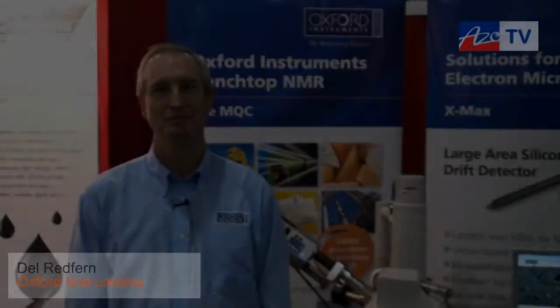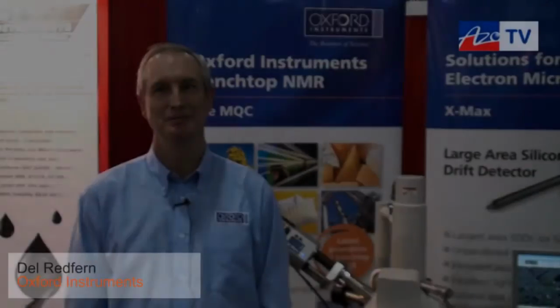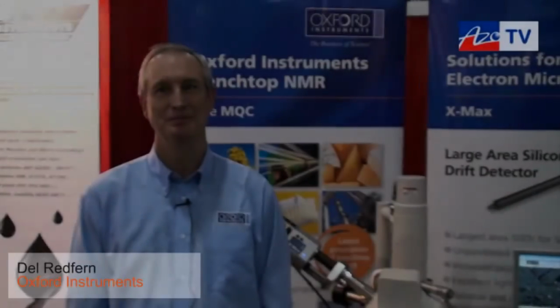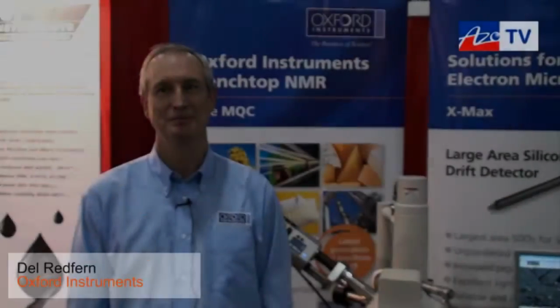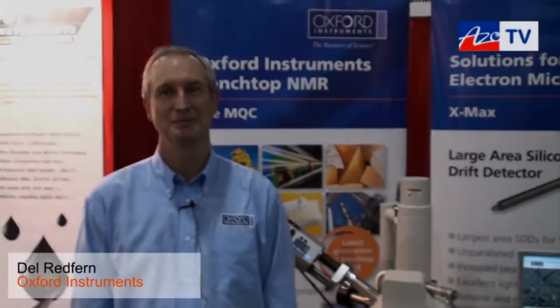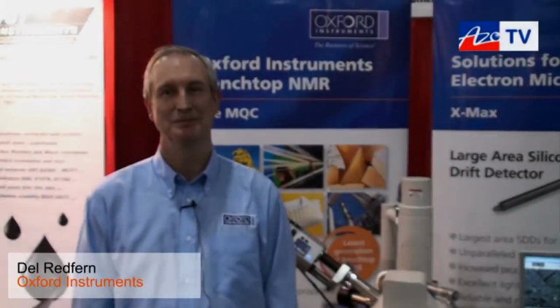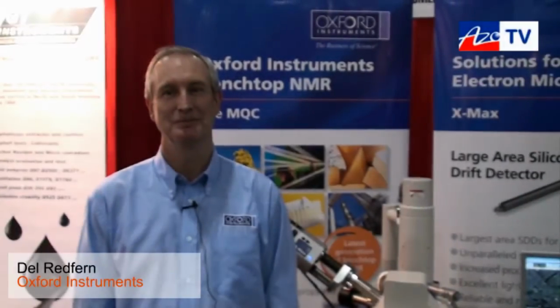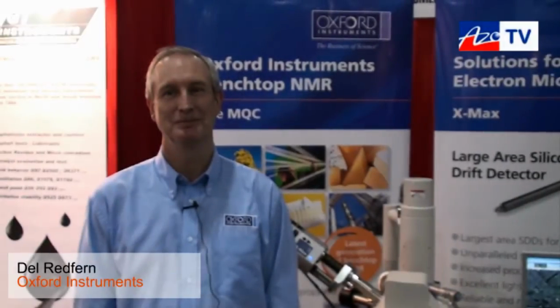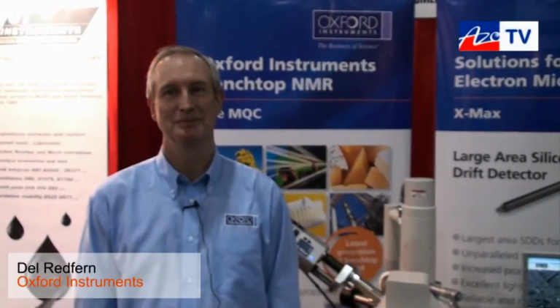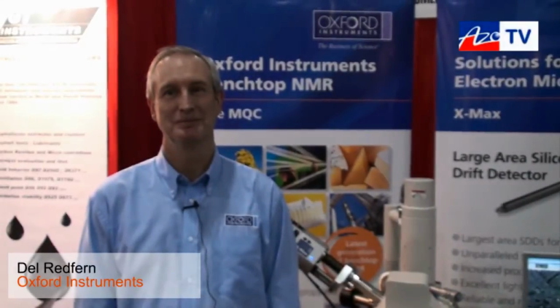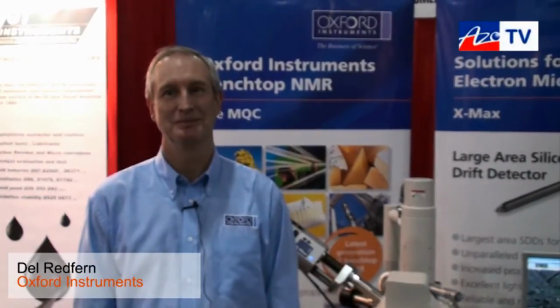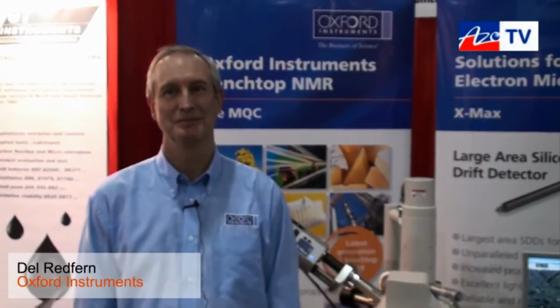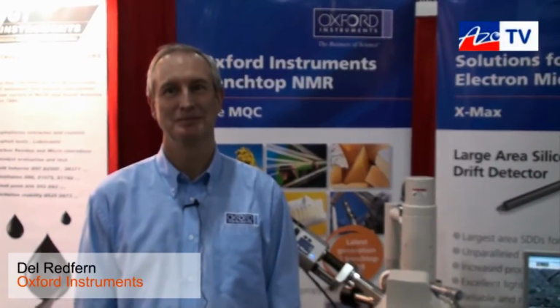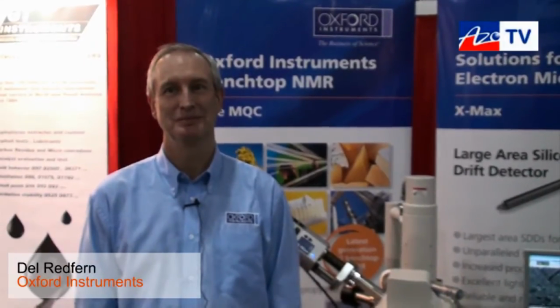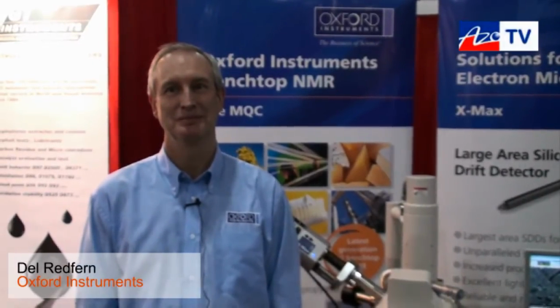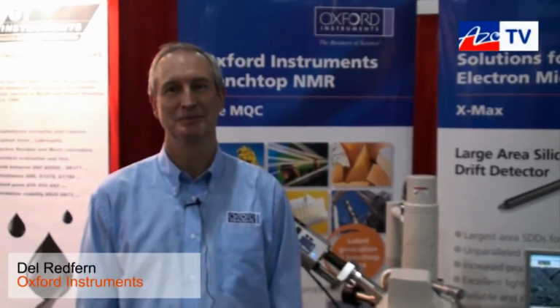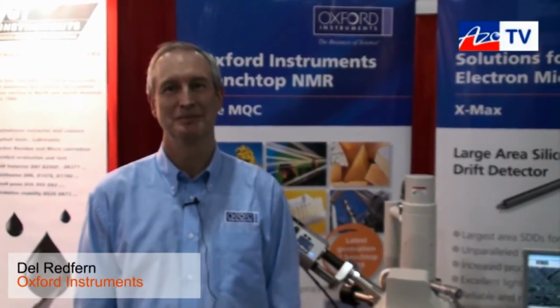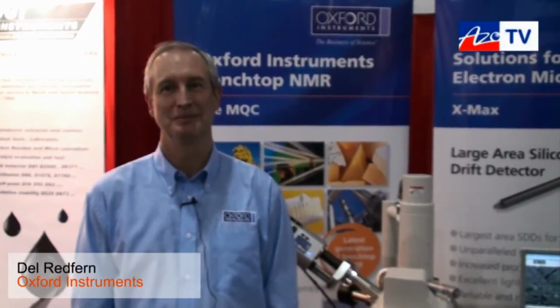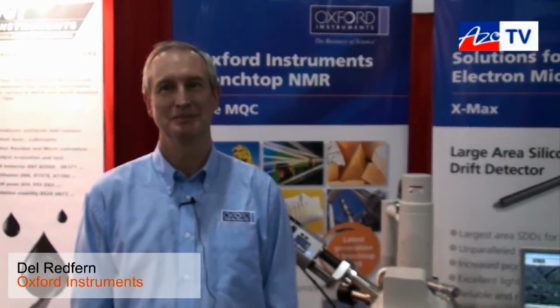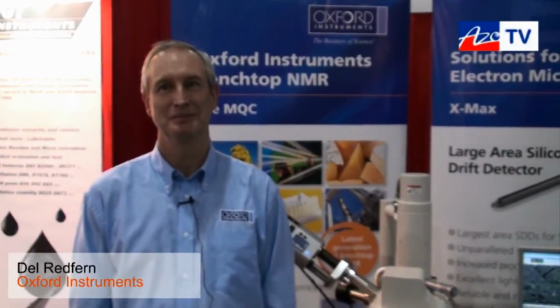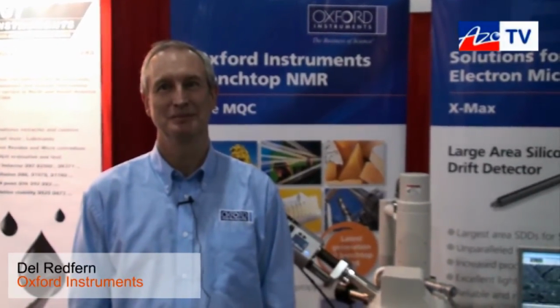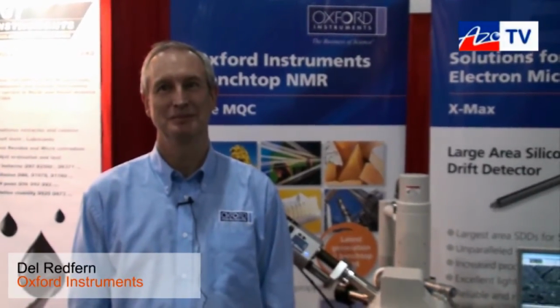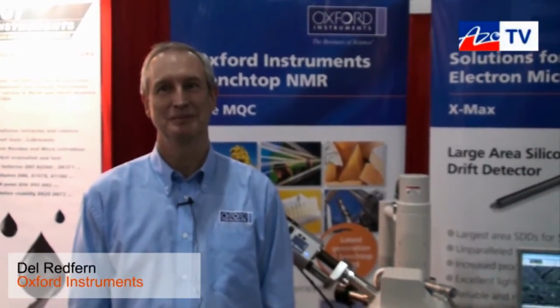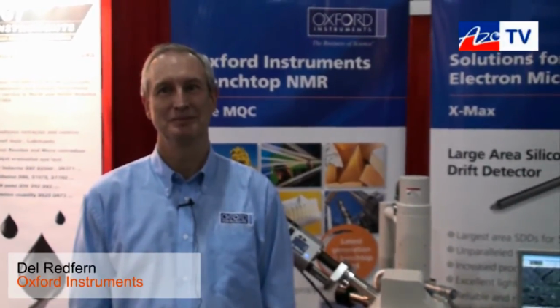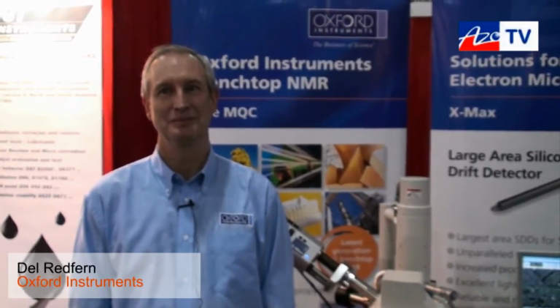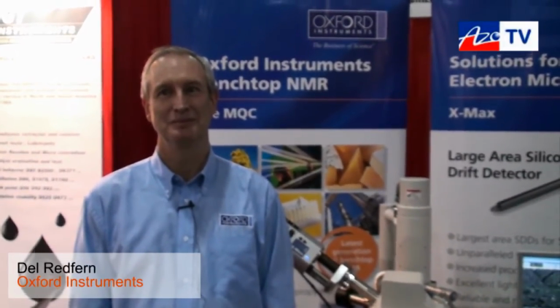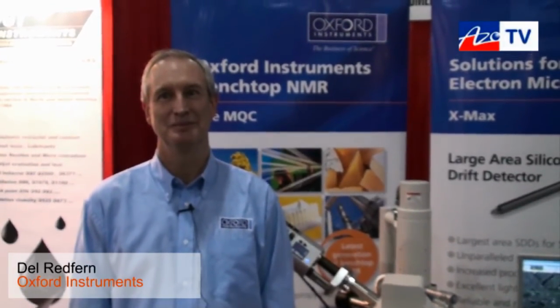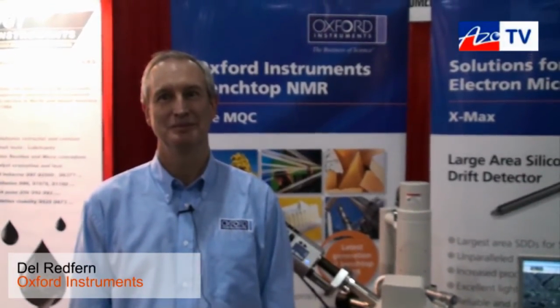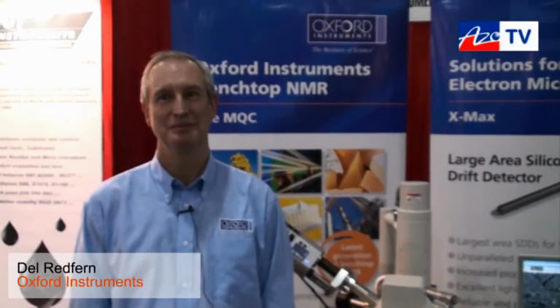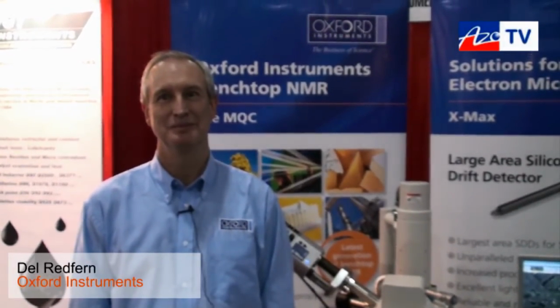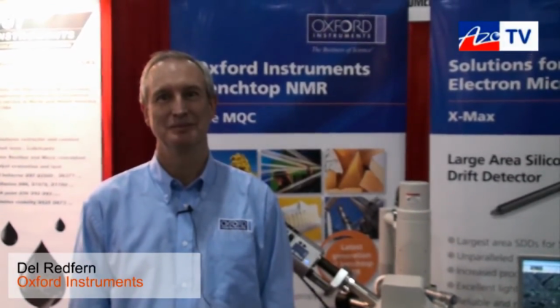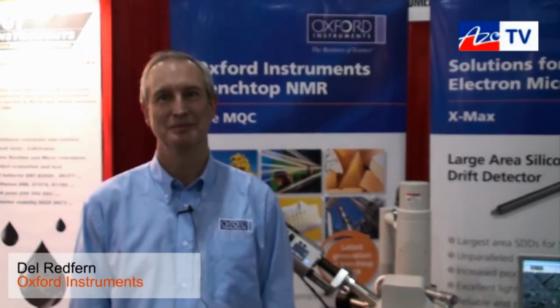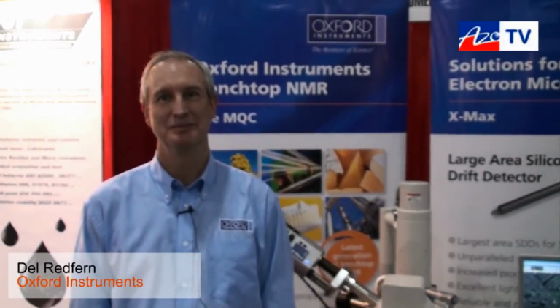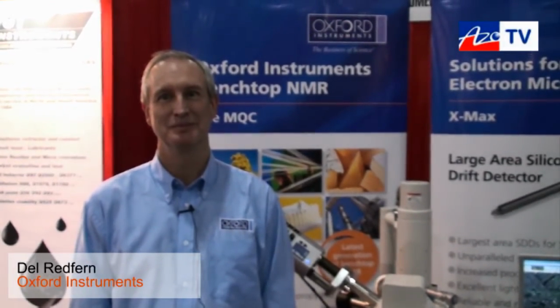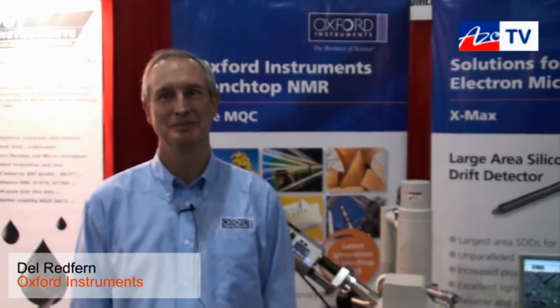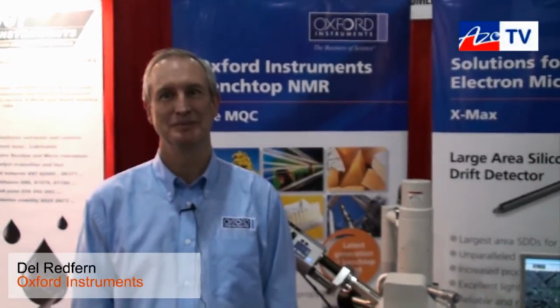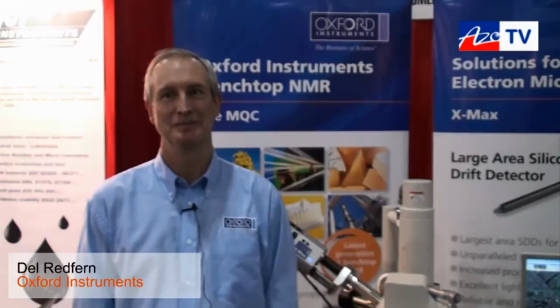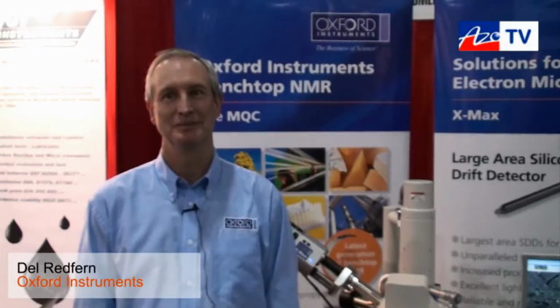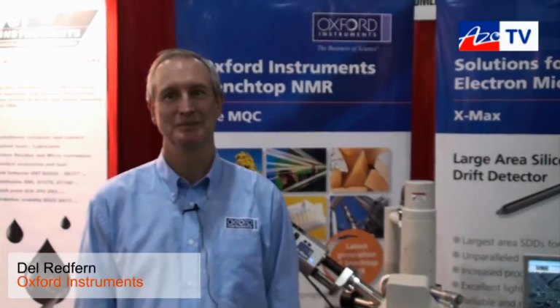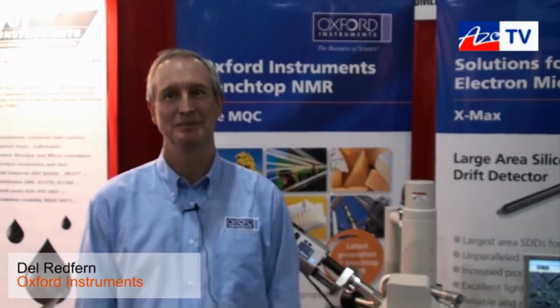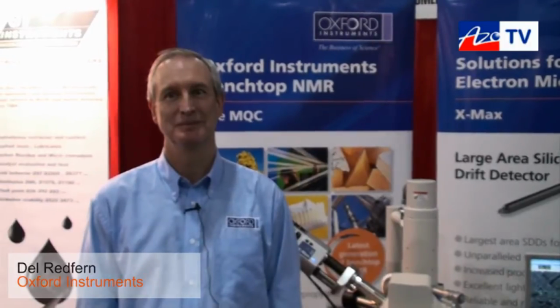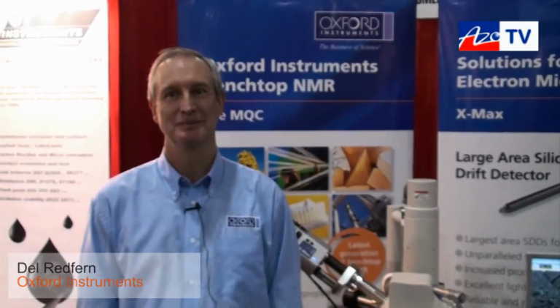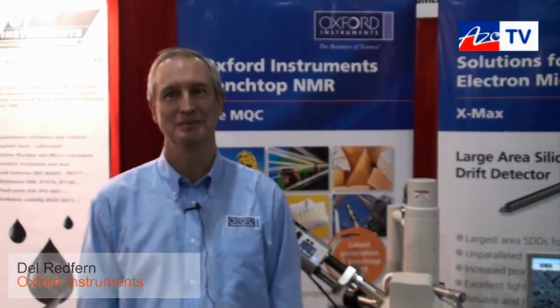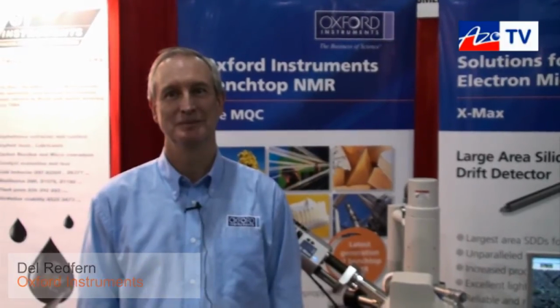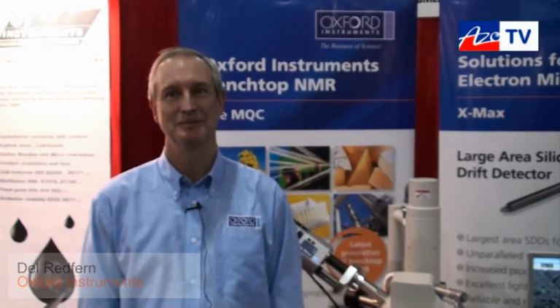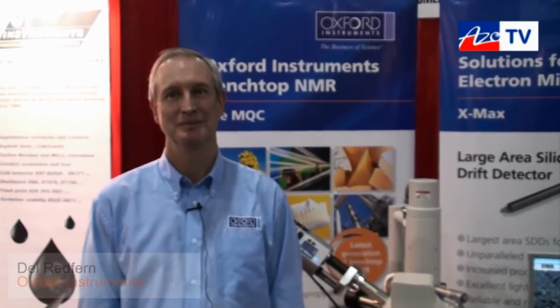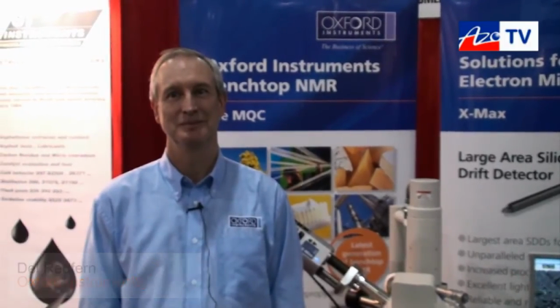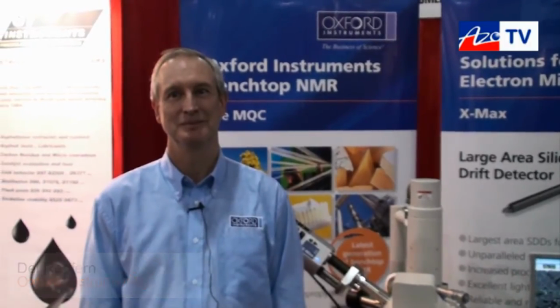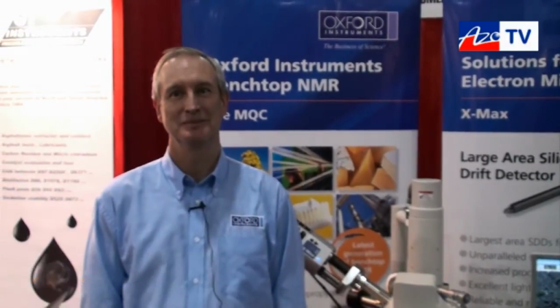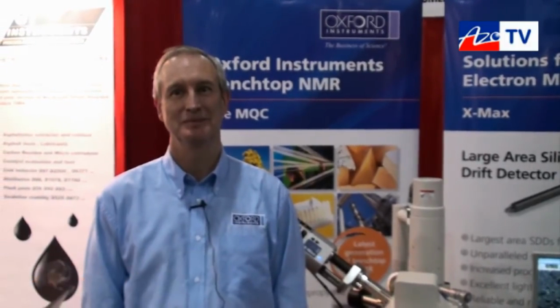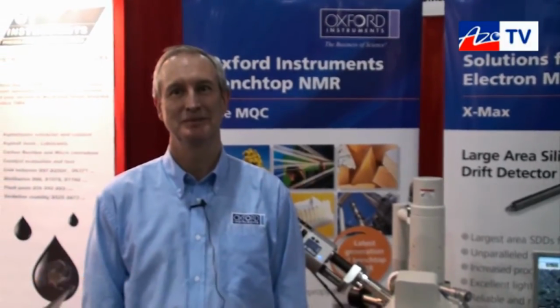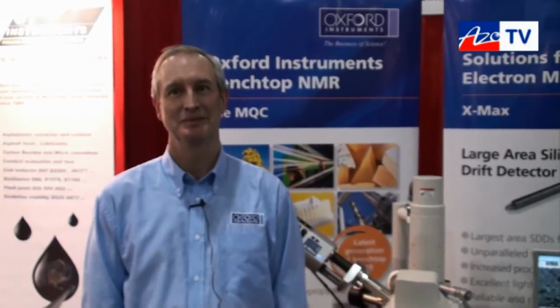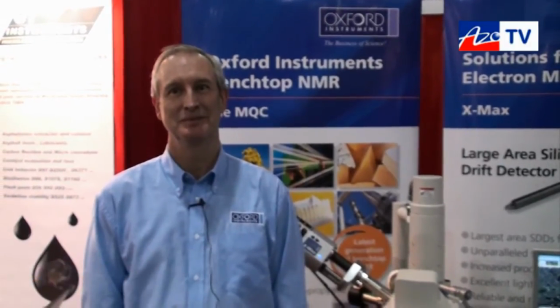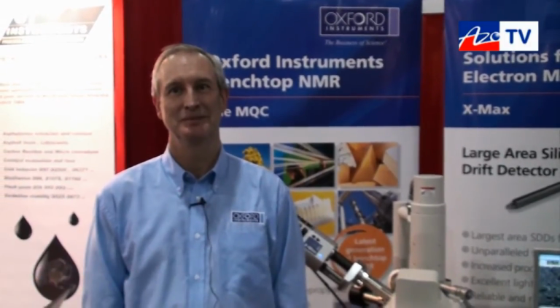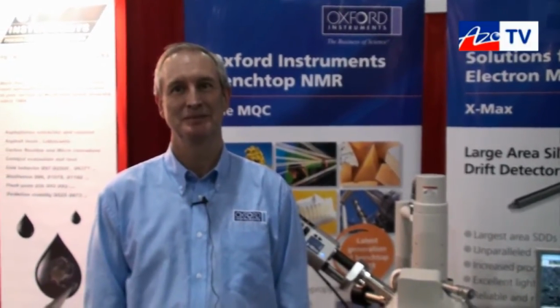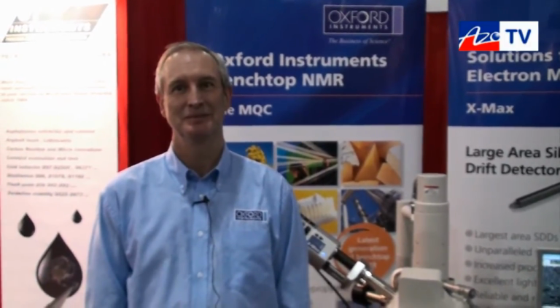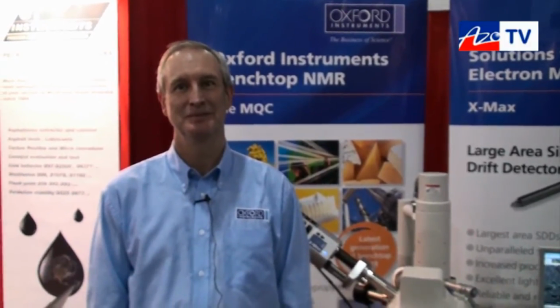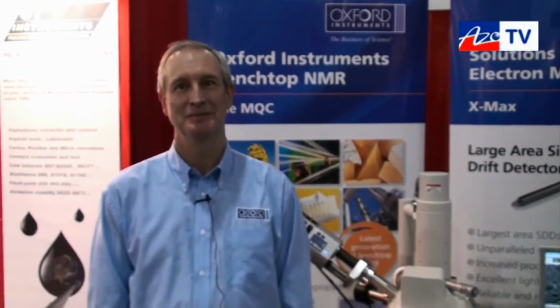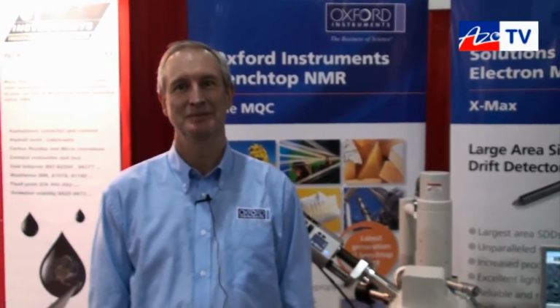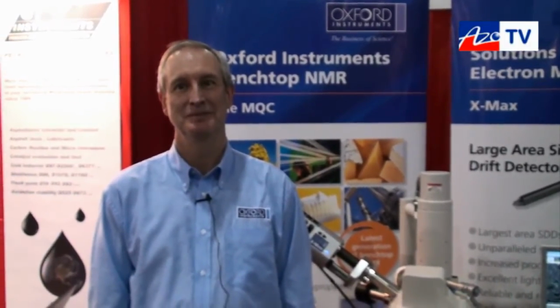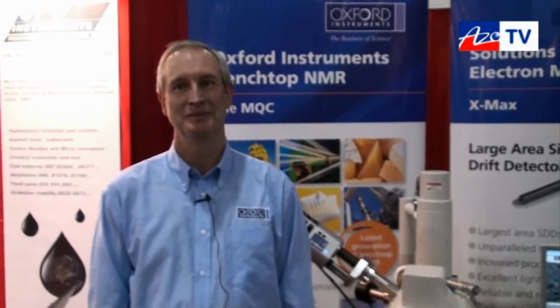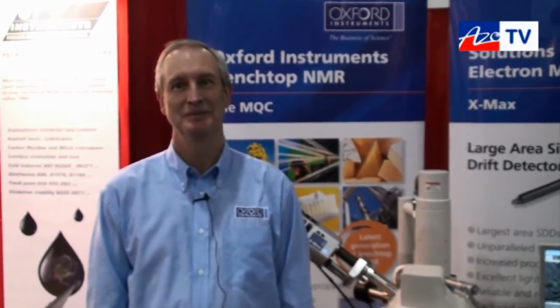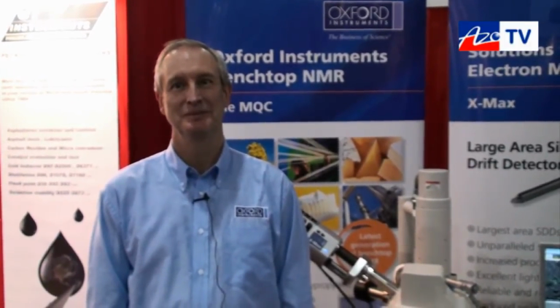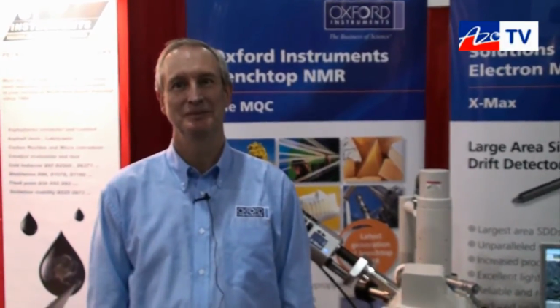This is Cameron Chai bringing you another episode of AzoTV, and today I'm speaking to Dell Redfern from Oxford Instruments, and he's going to show us and demonstrate their X-Maxx system.